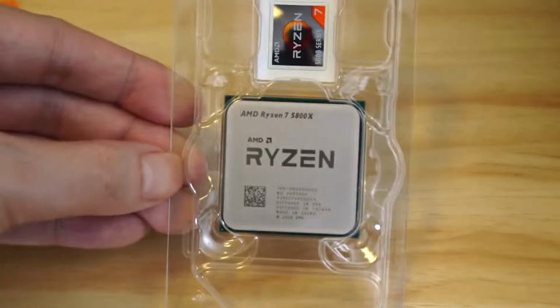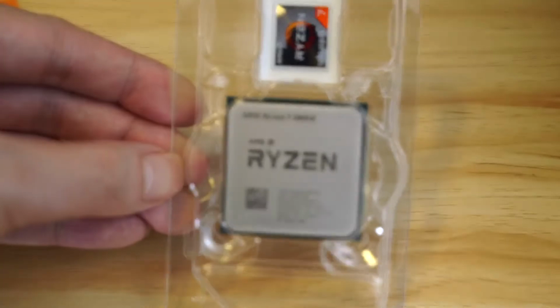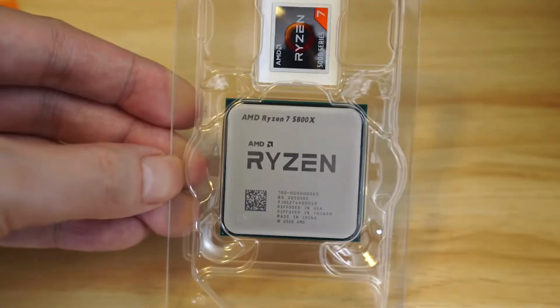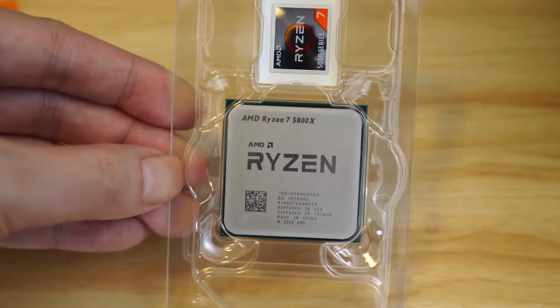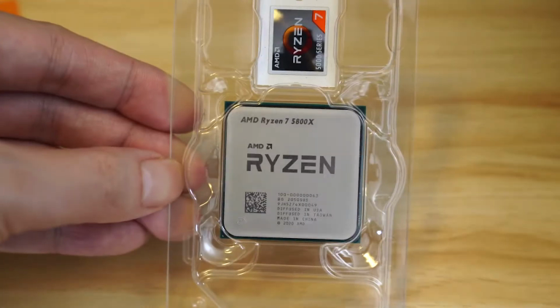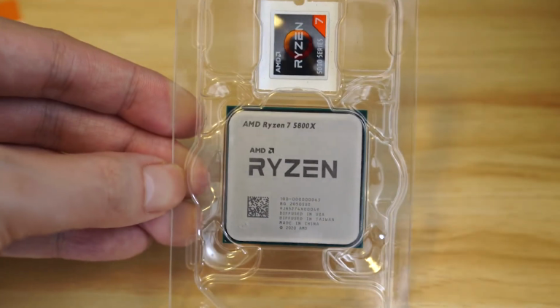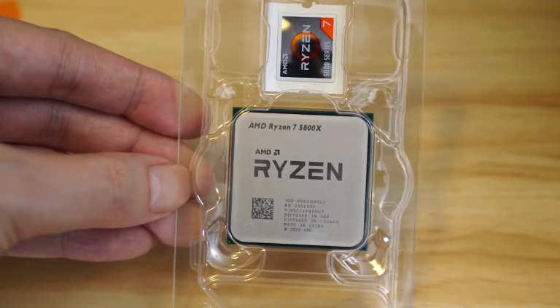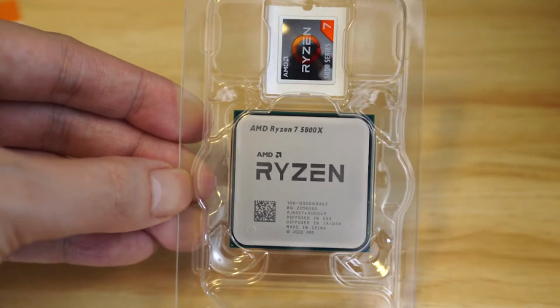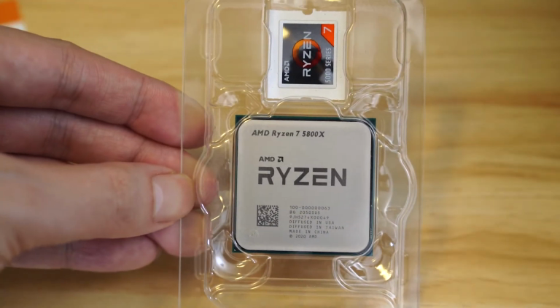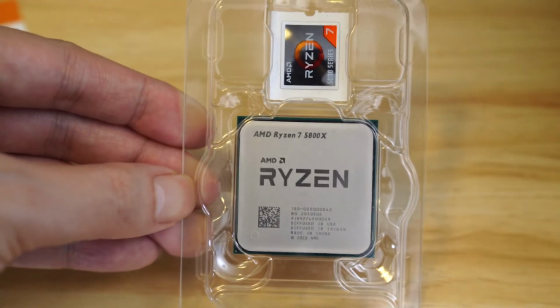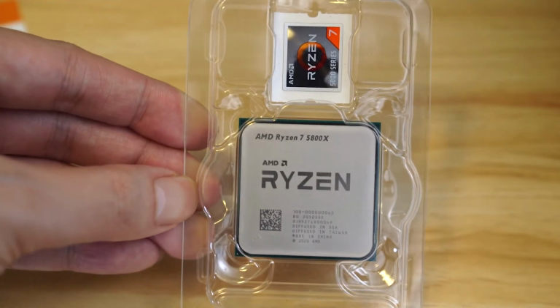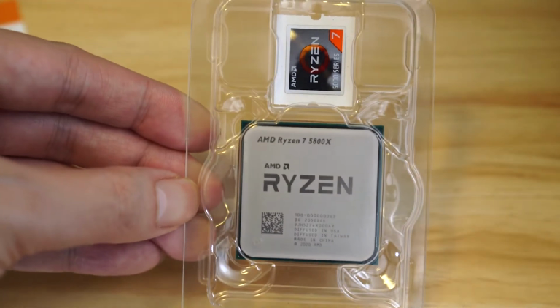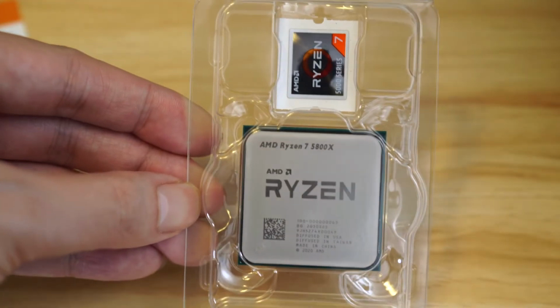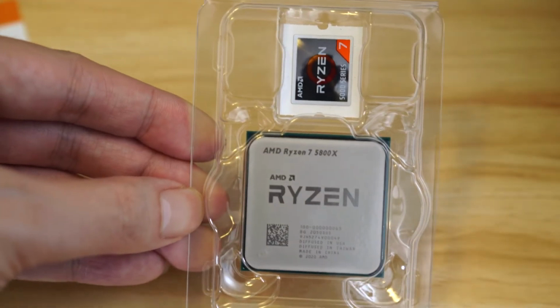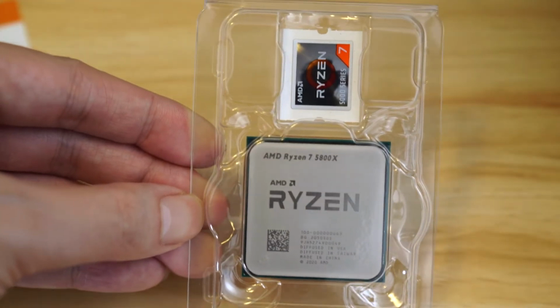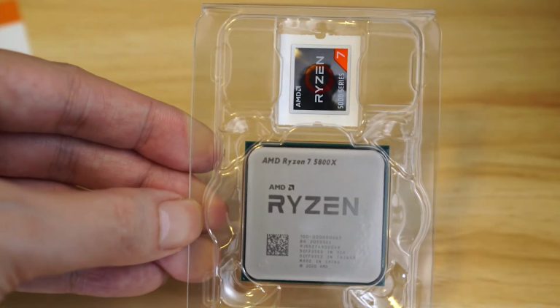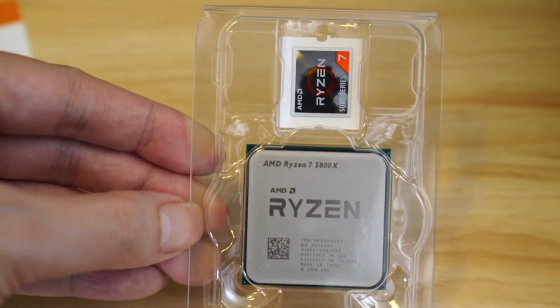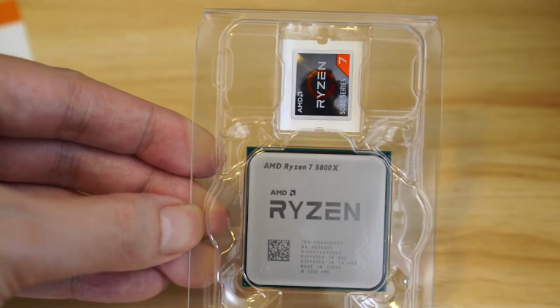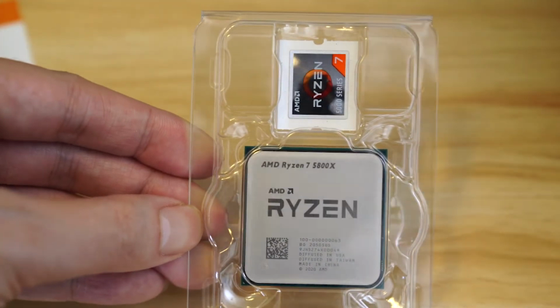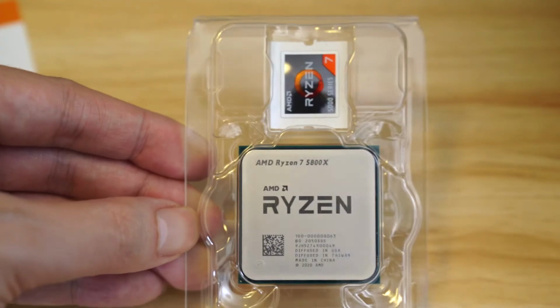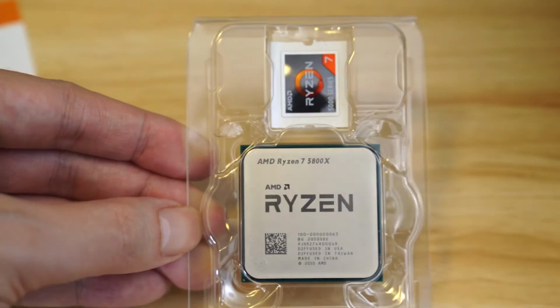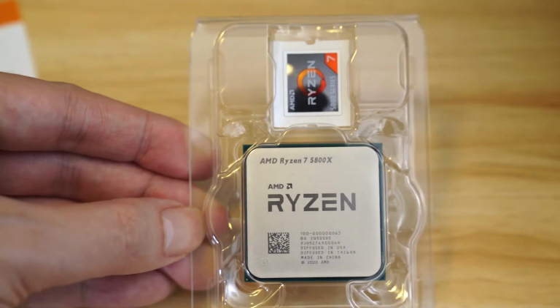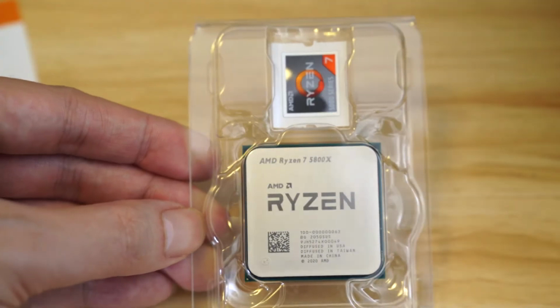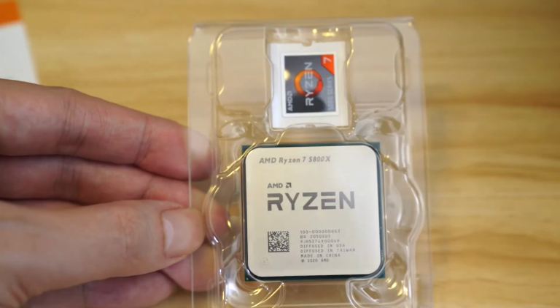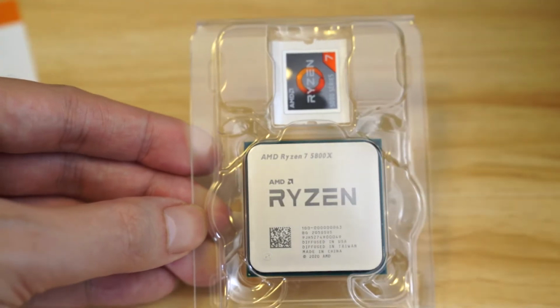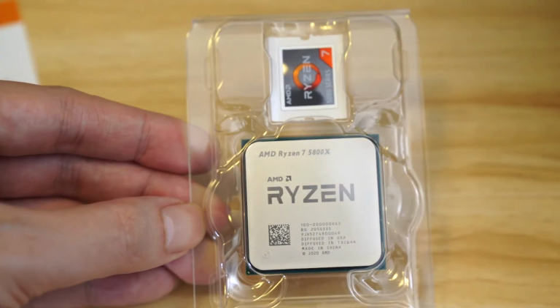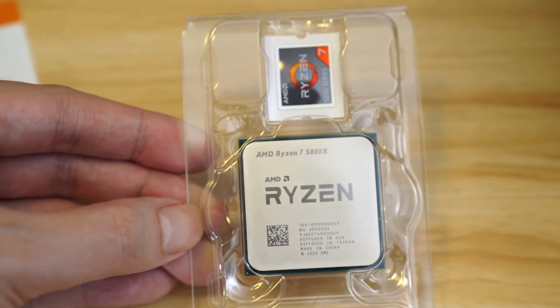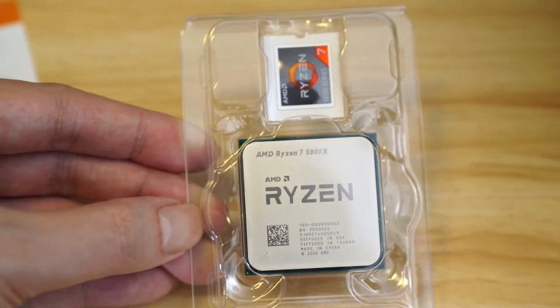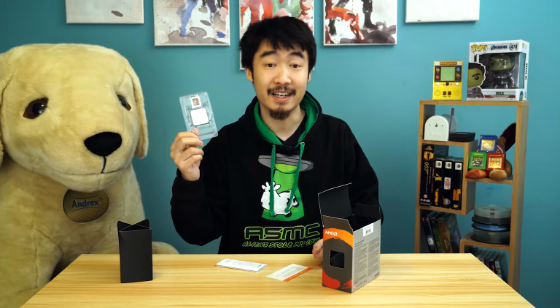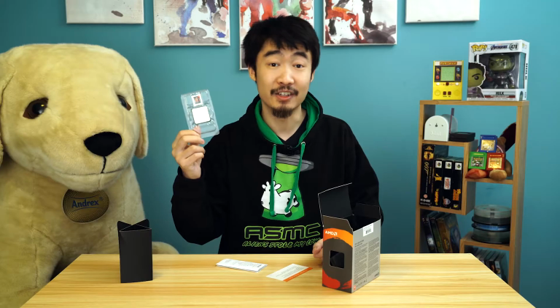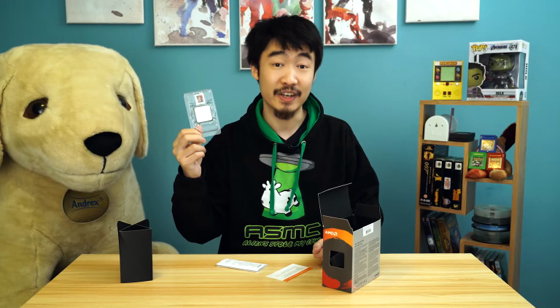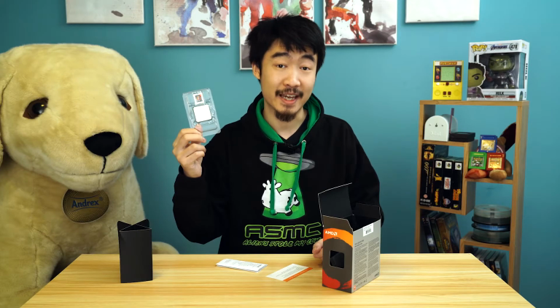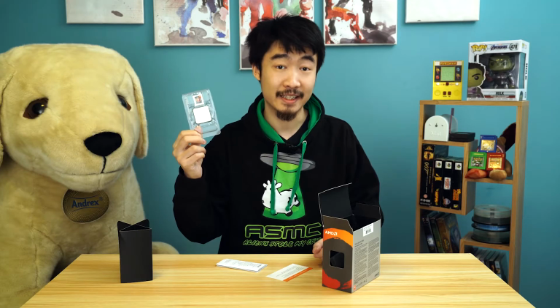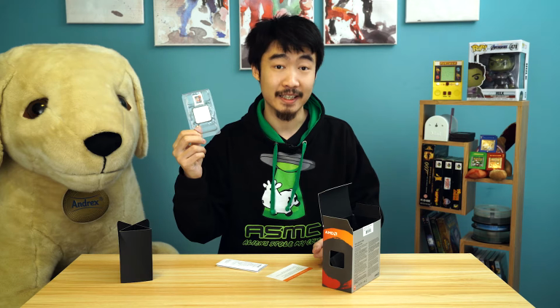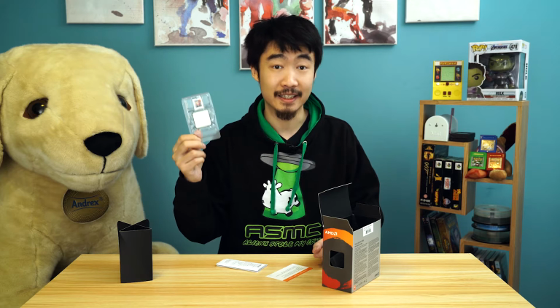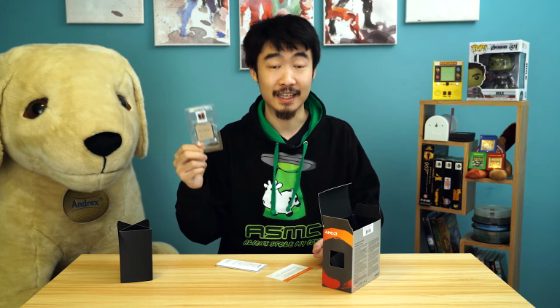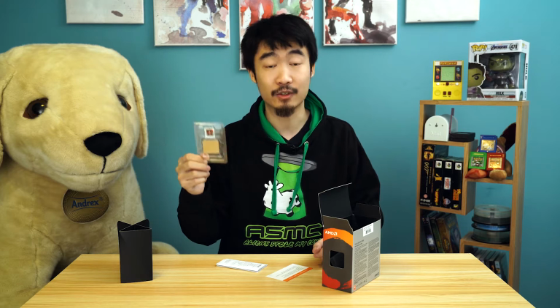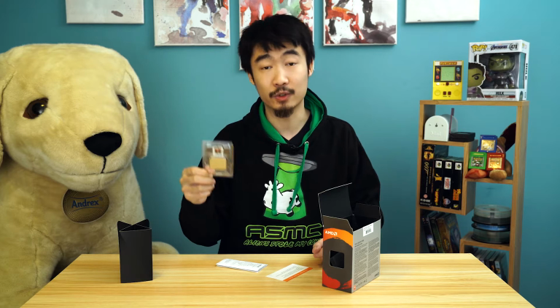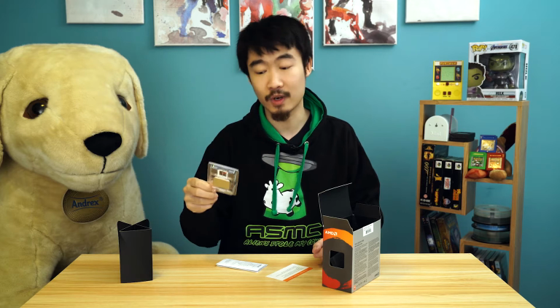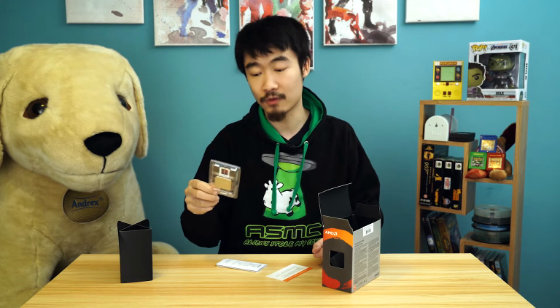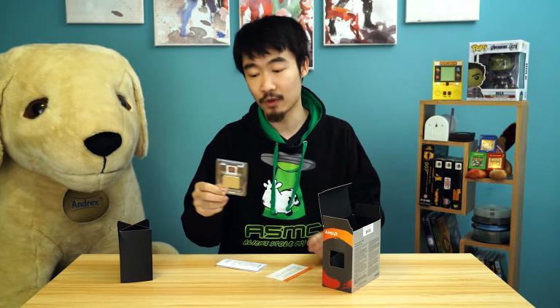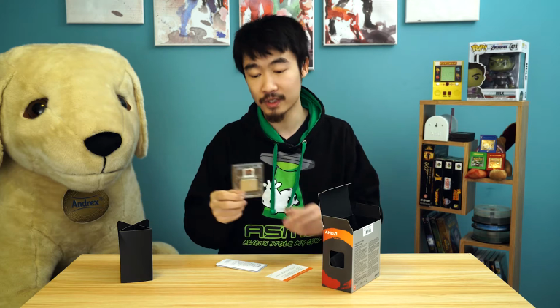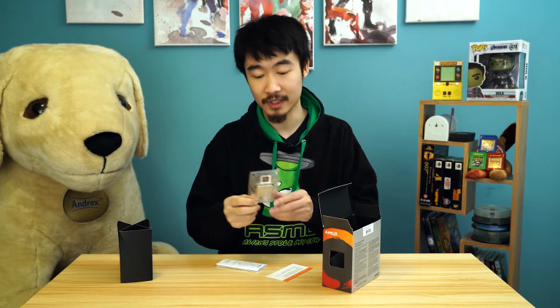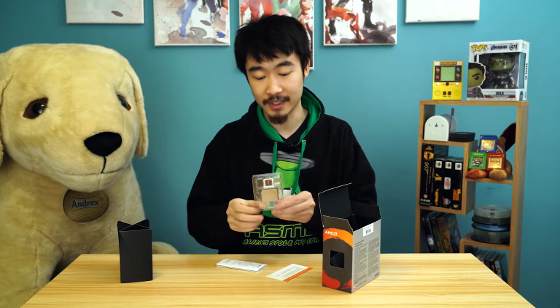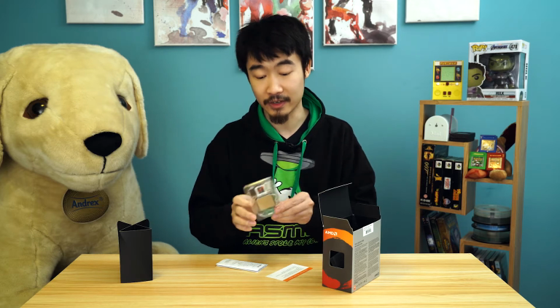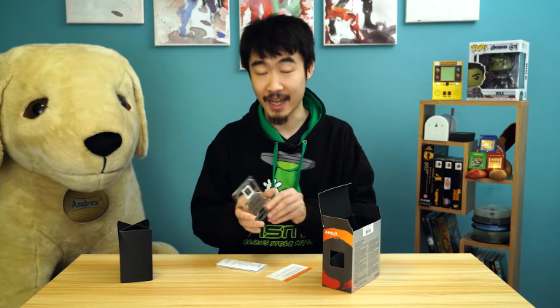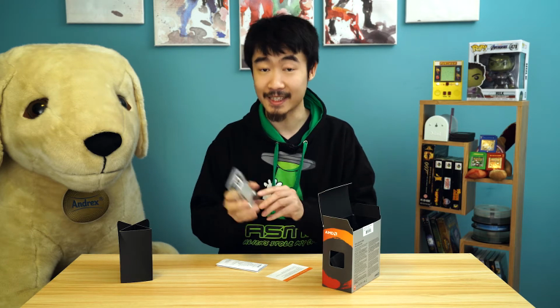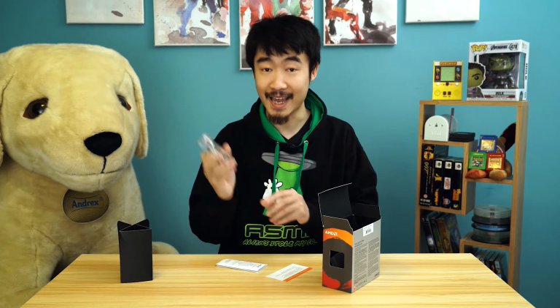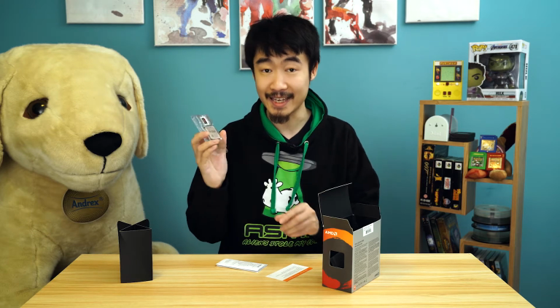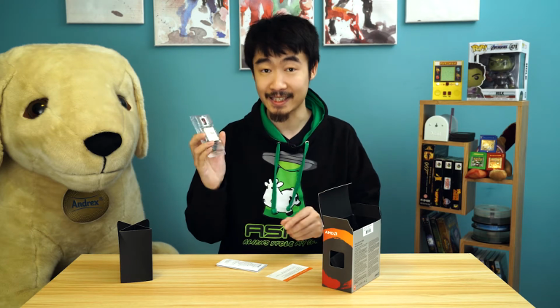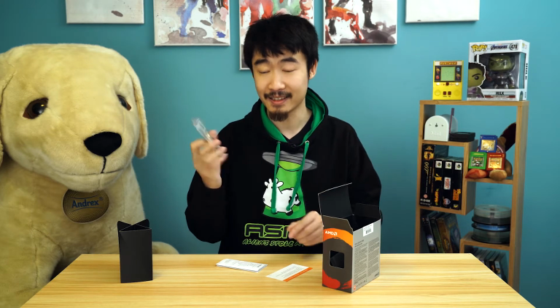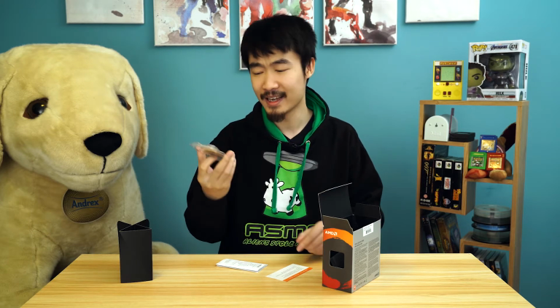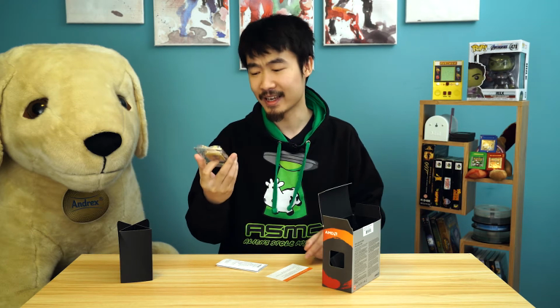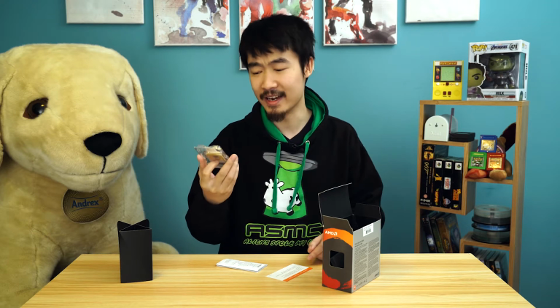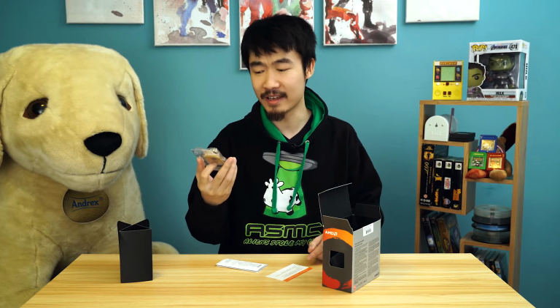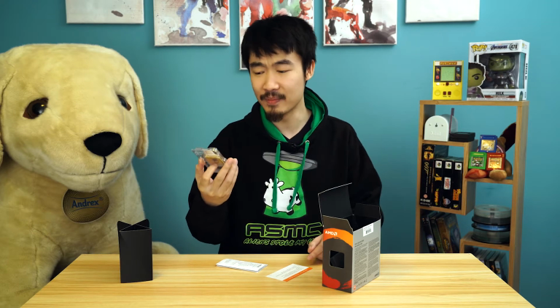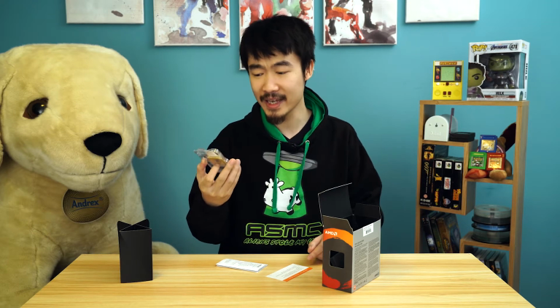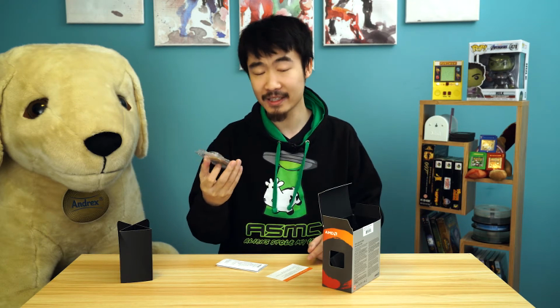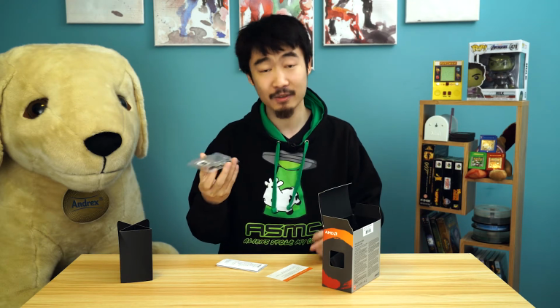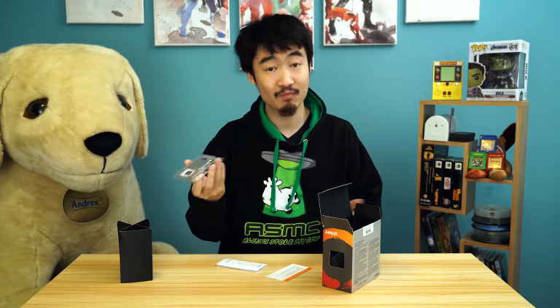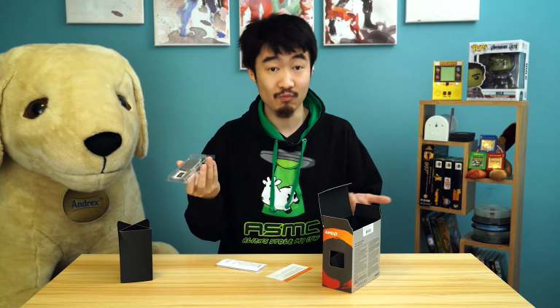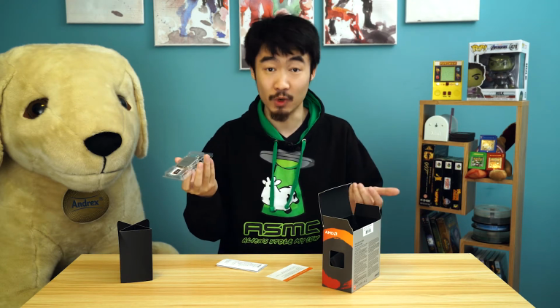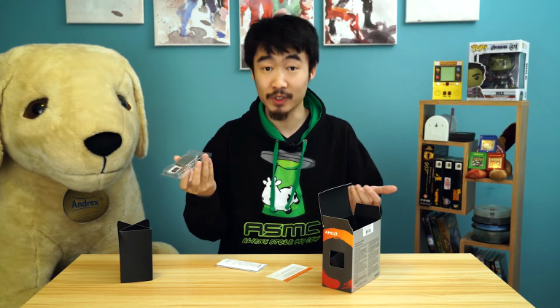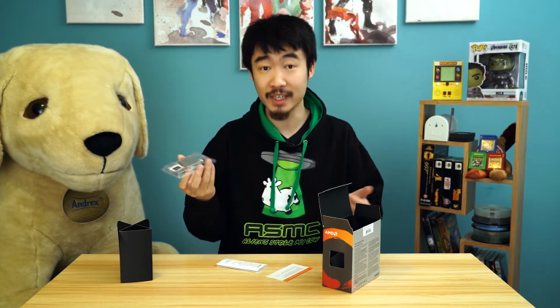Let's see how this compares to my current CPU, the 3900 XT, which has 12 cores. The 5800X only has eight. Can it compete? We'll see.